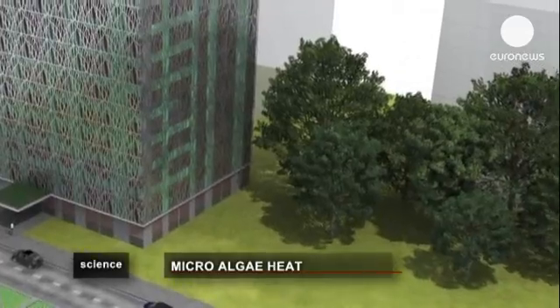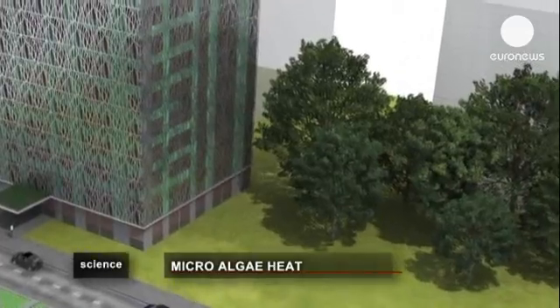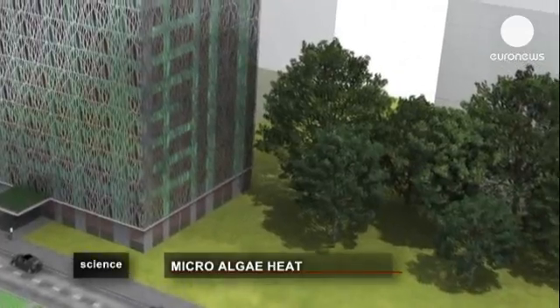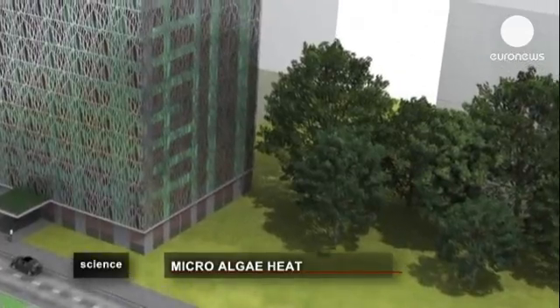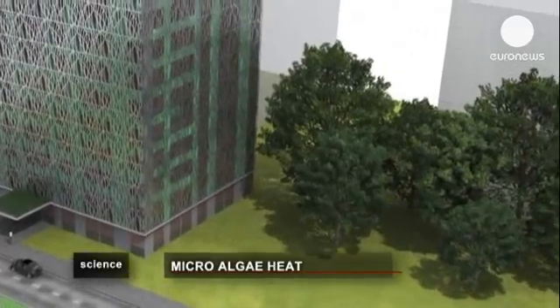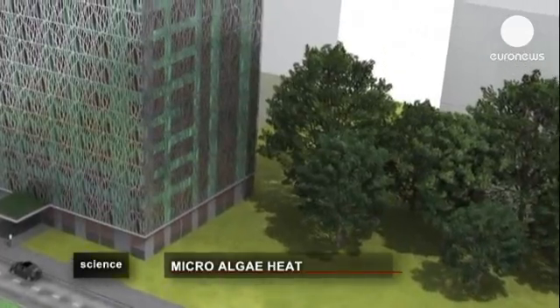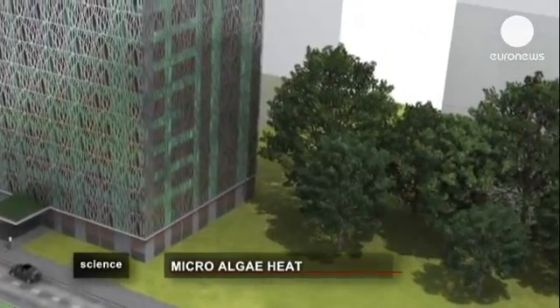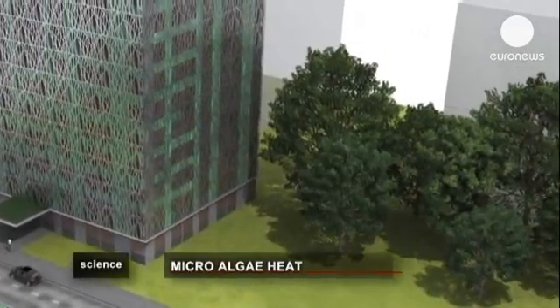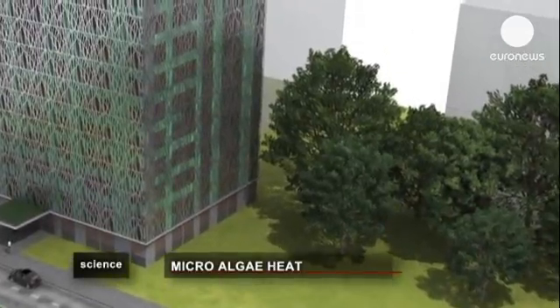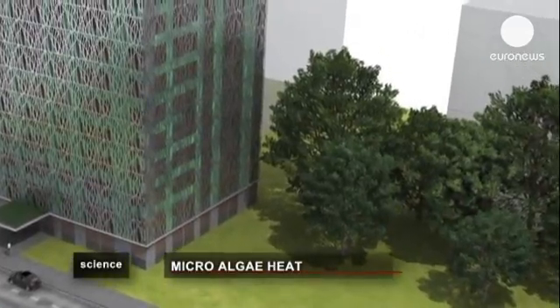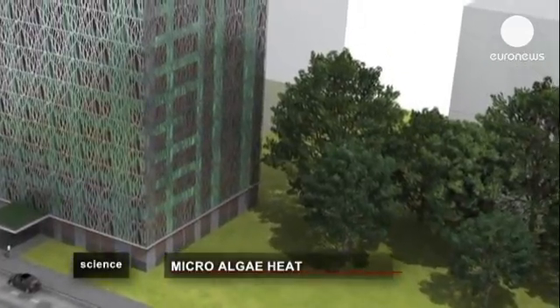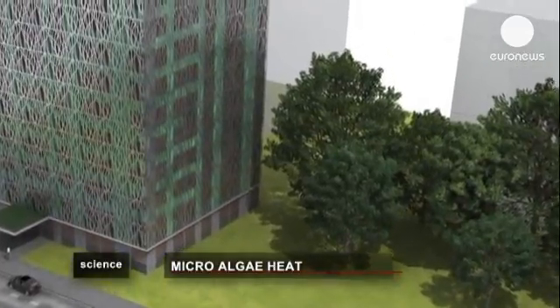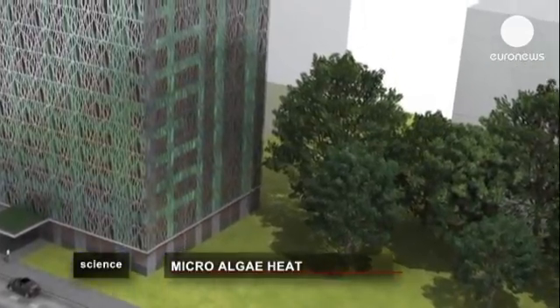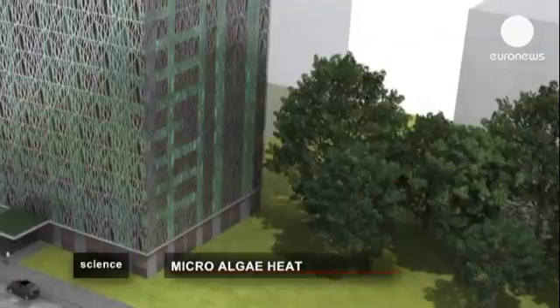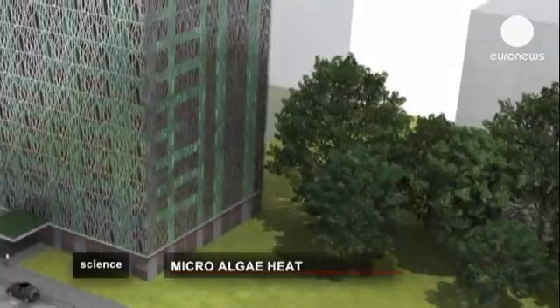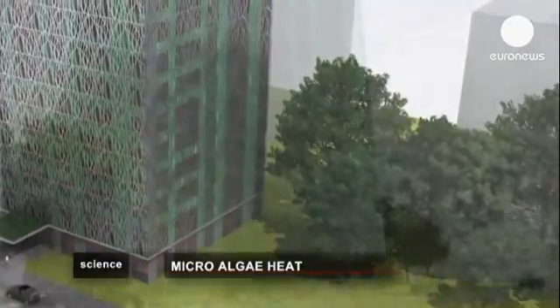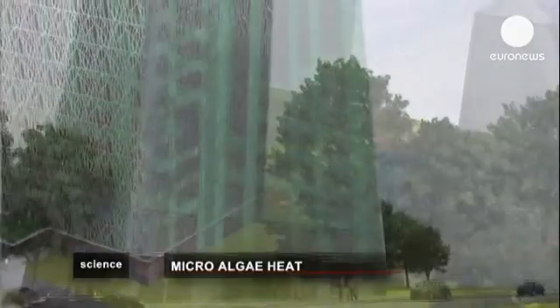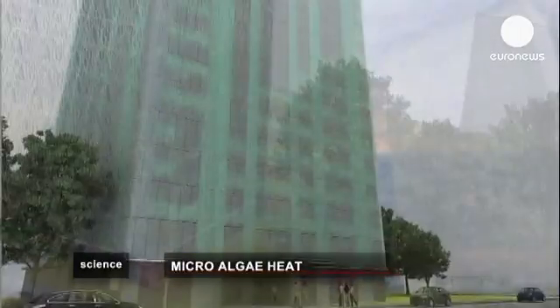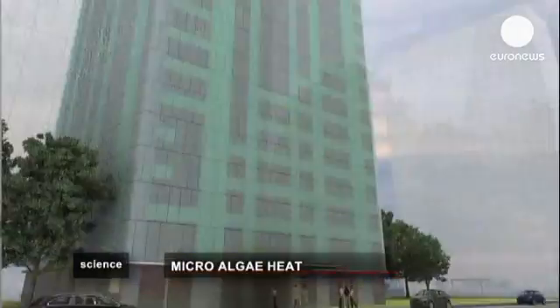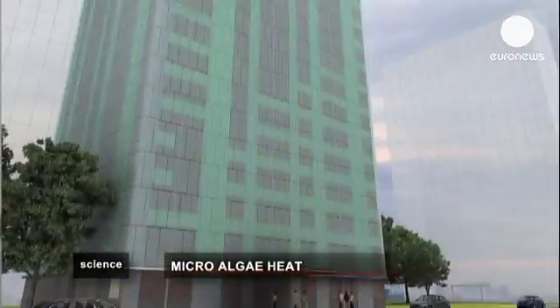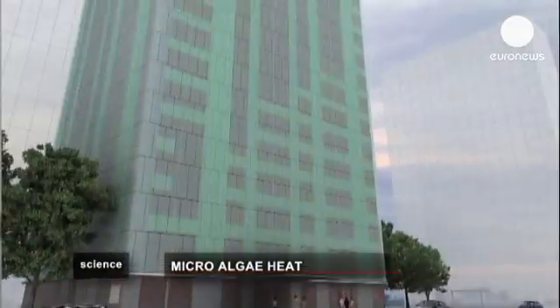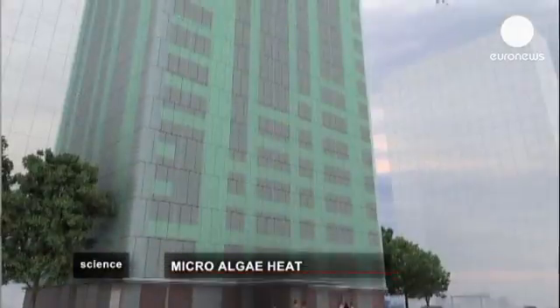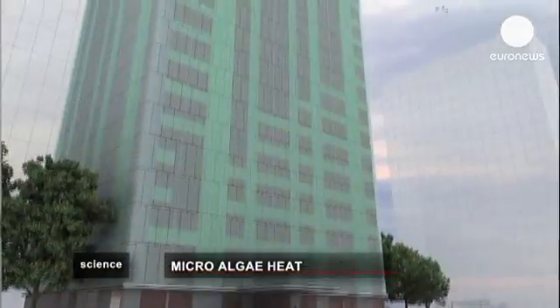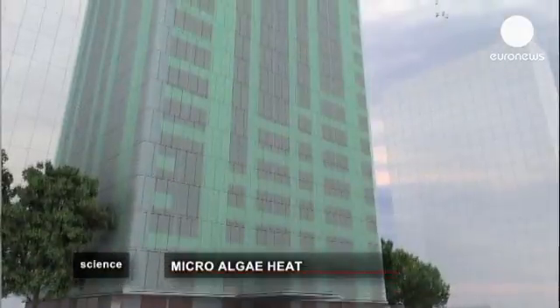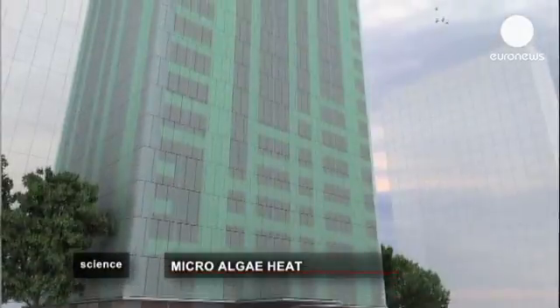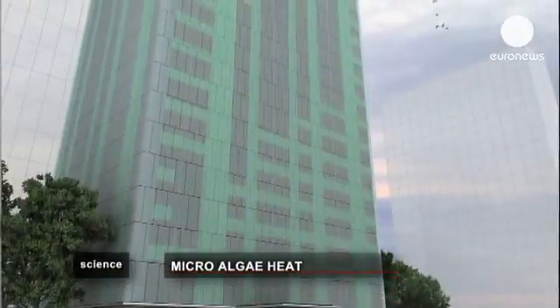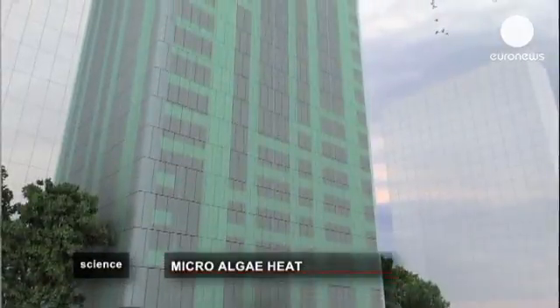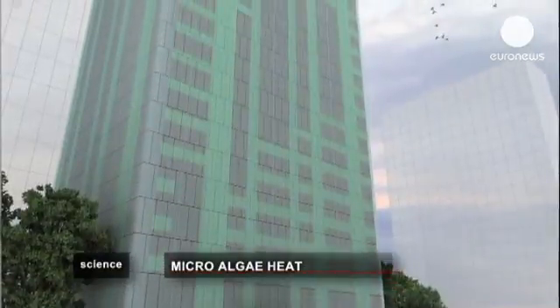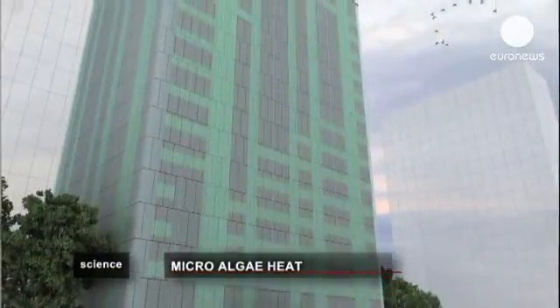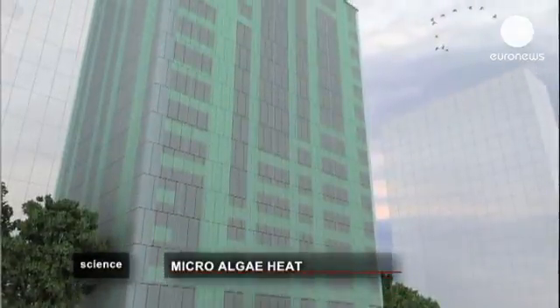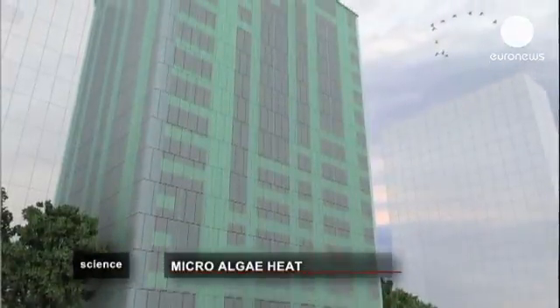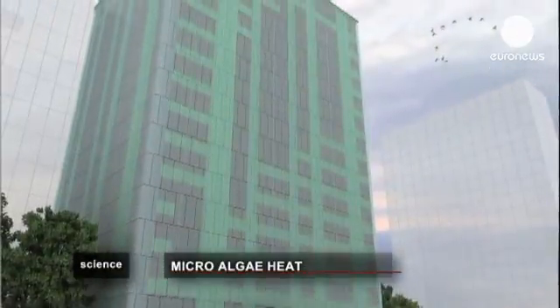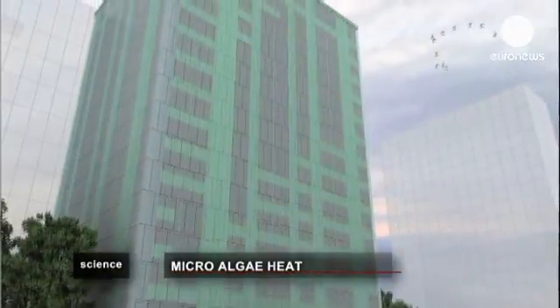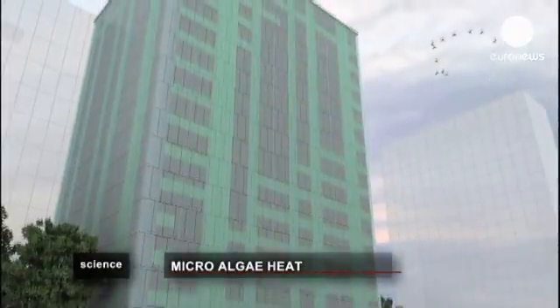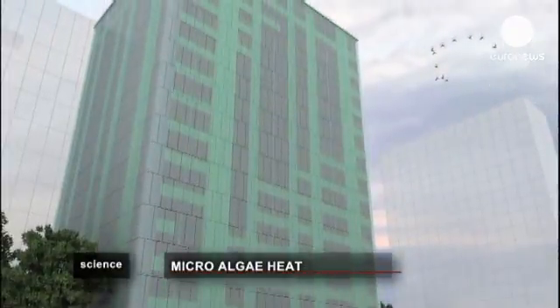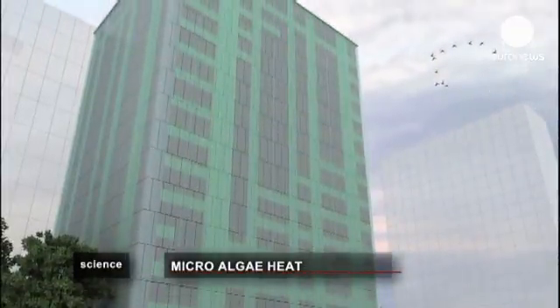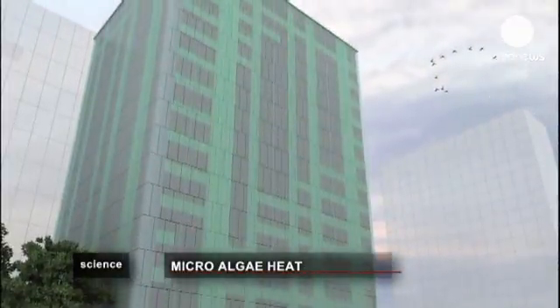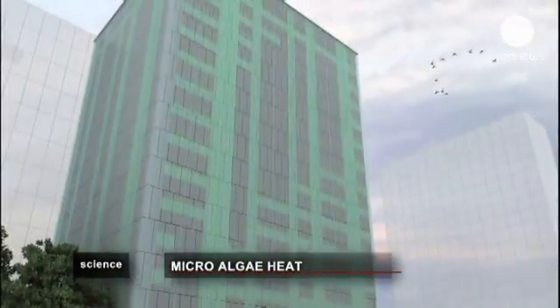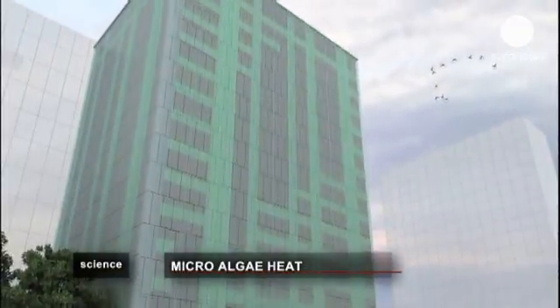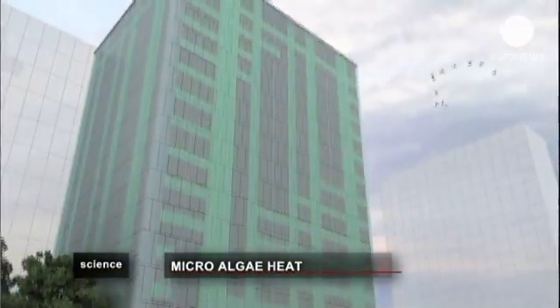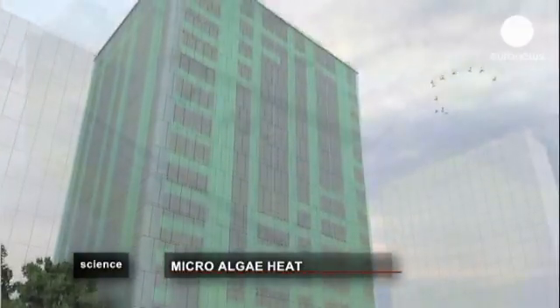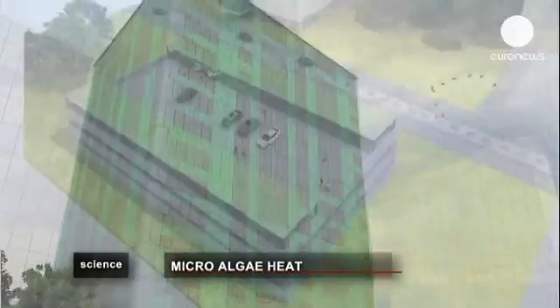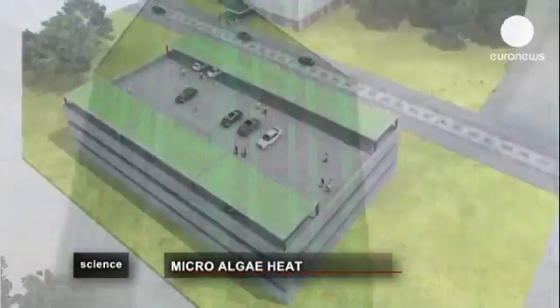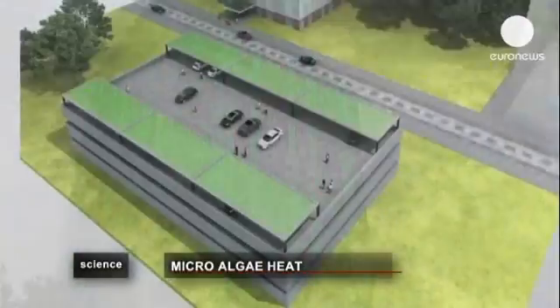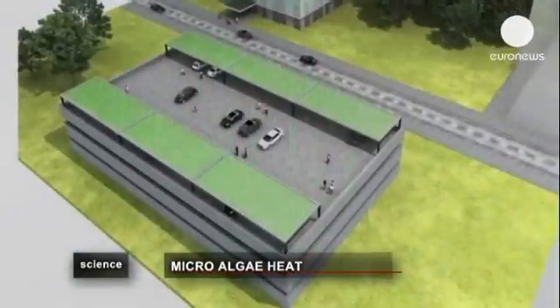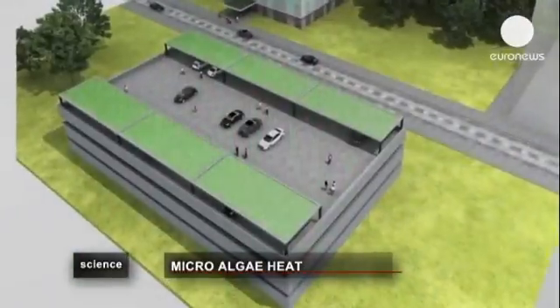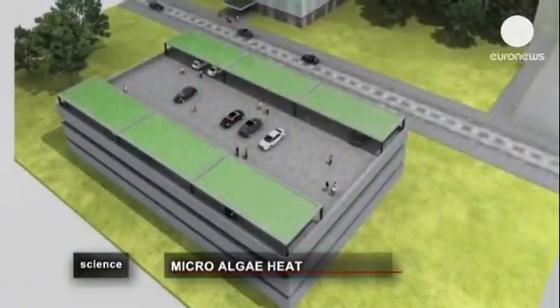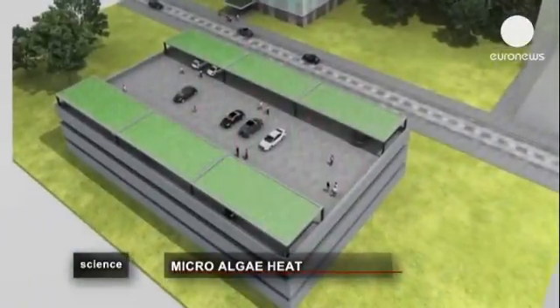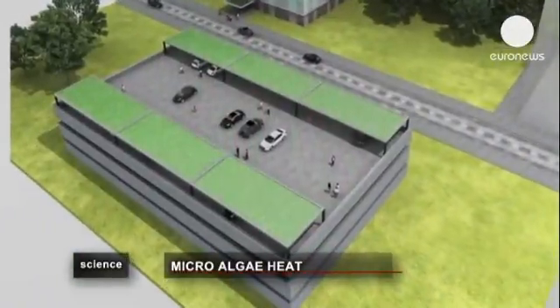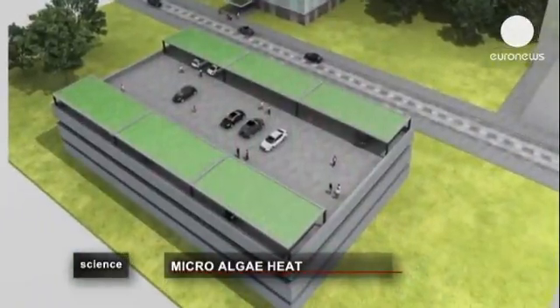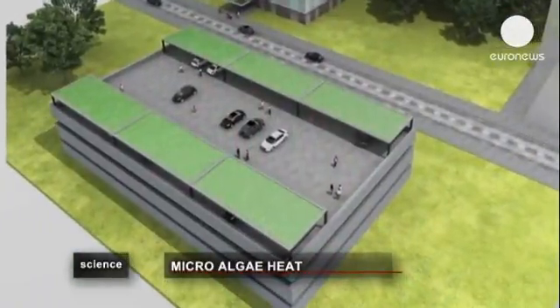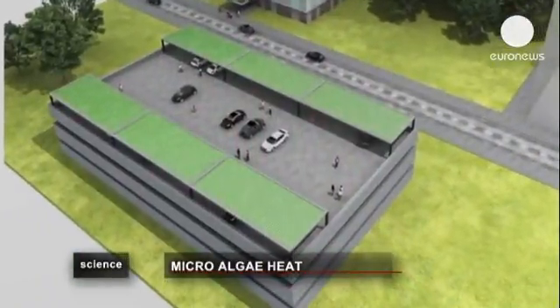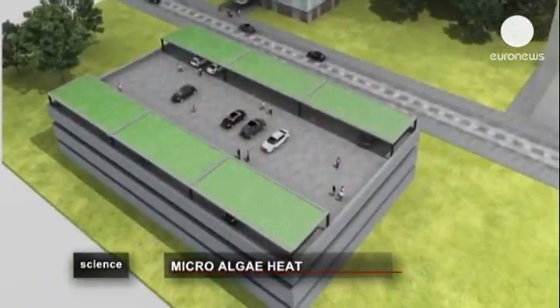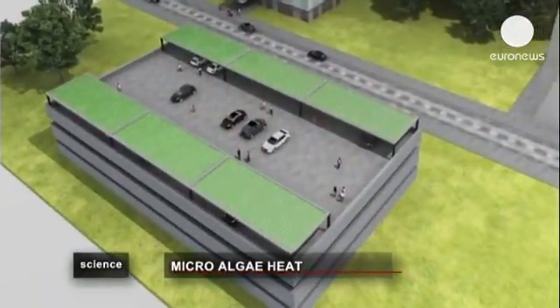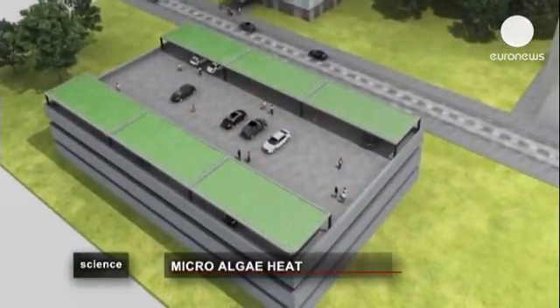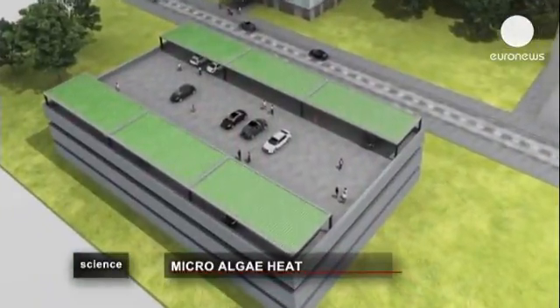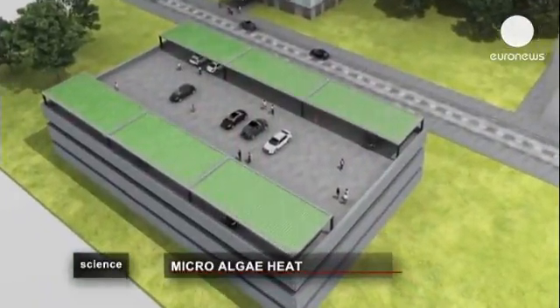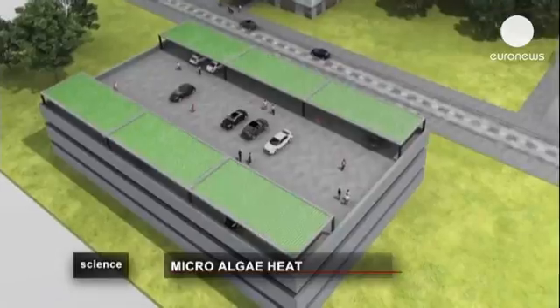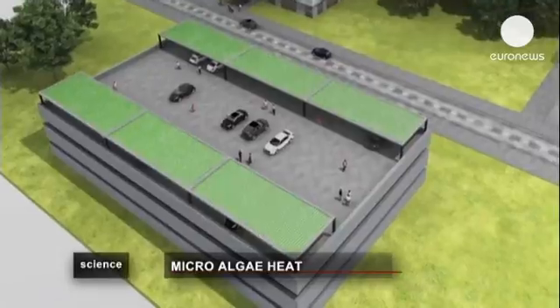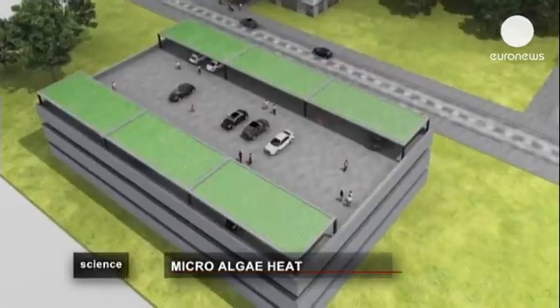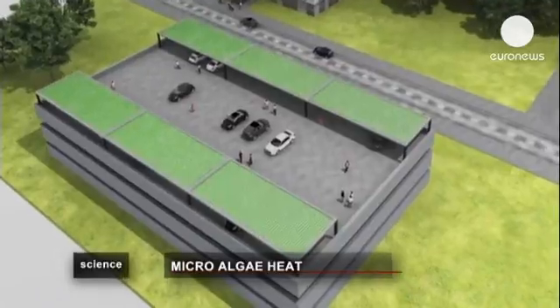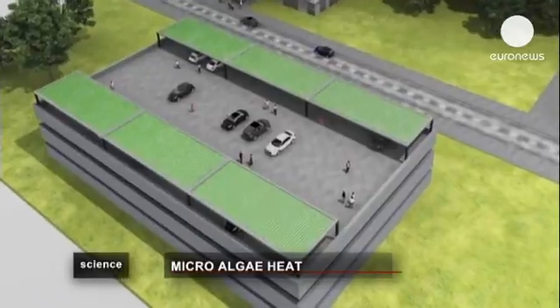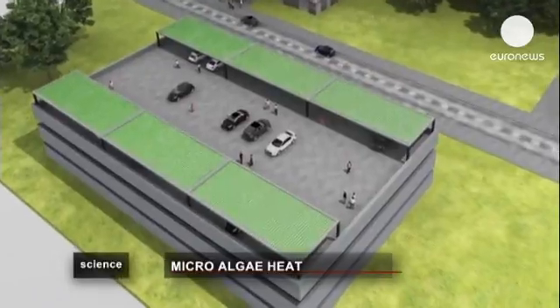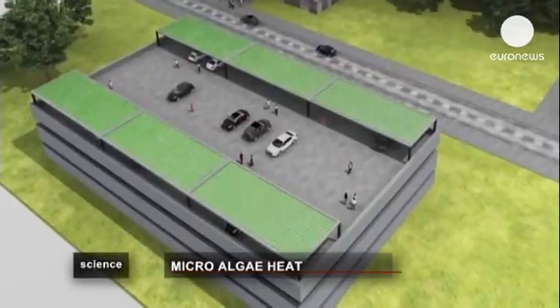80% of a building's energy needs can be produced this way, and the good news is that the system is carbon neutral.